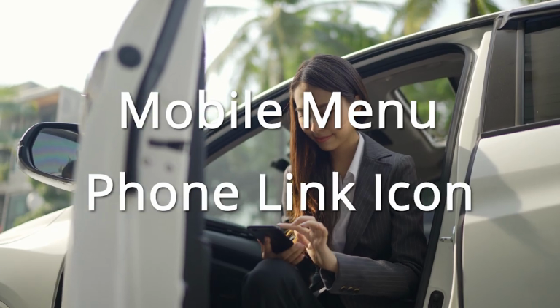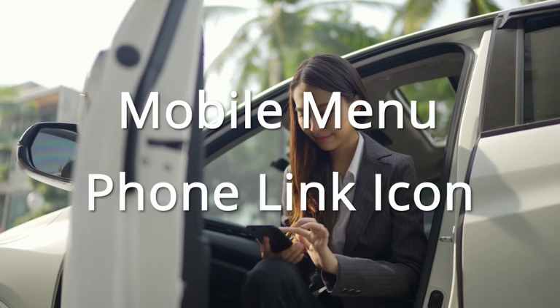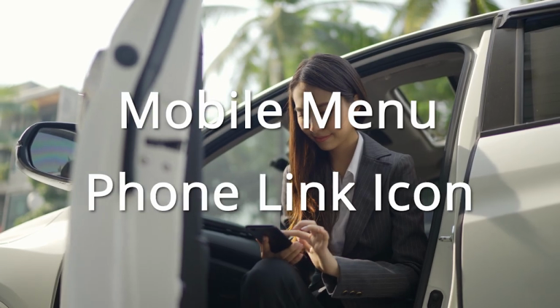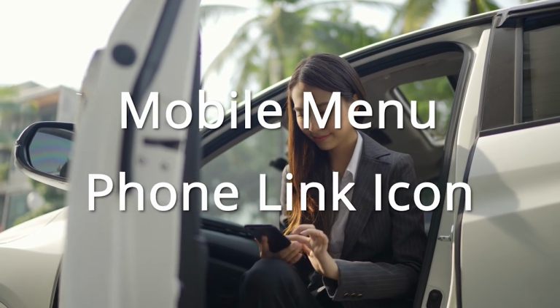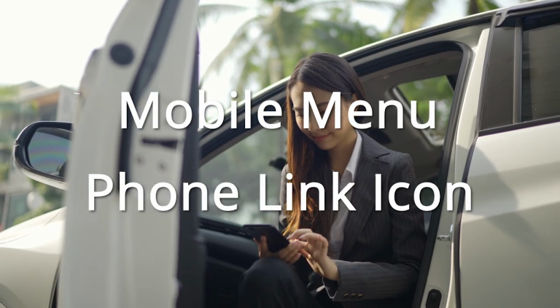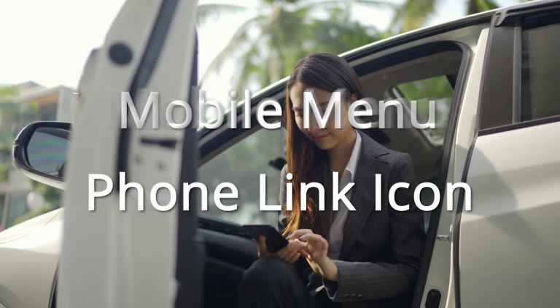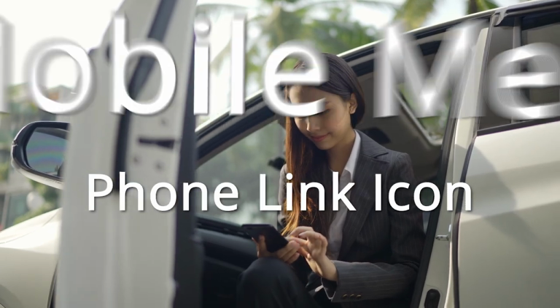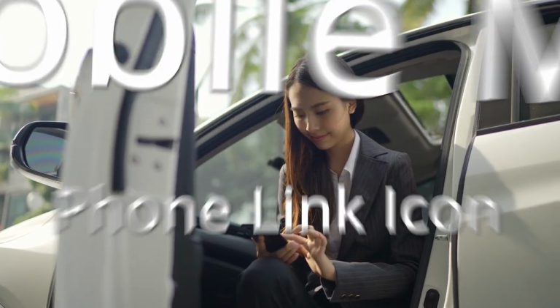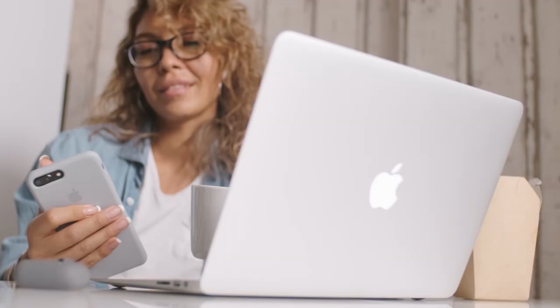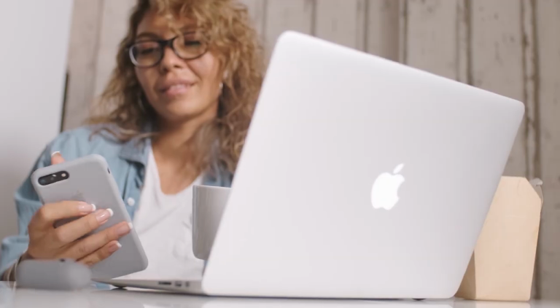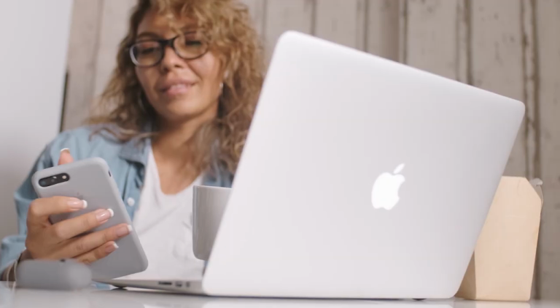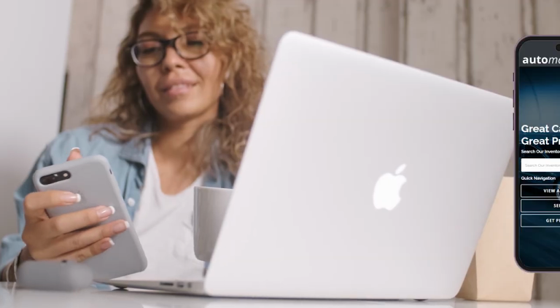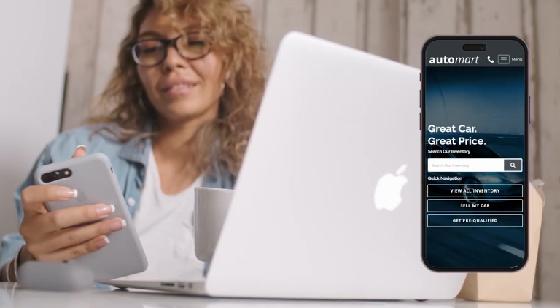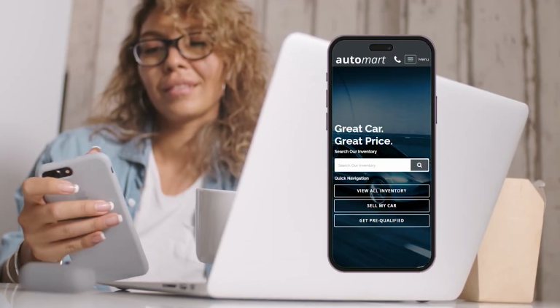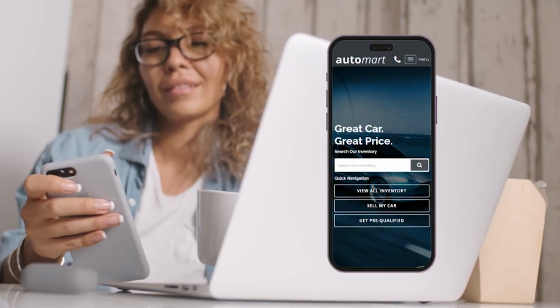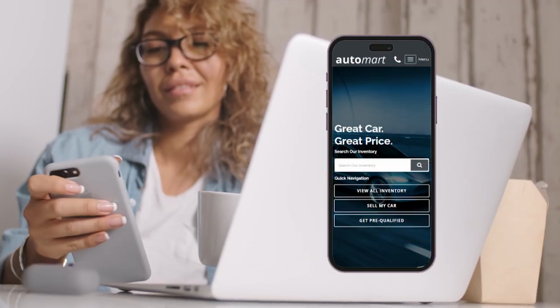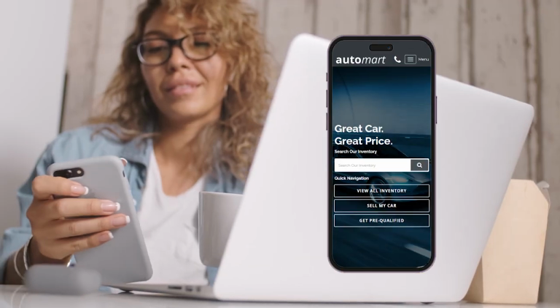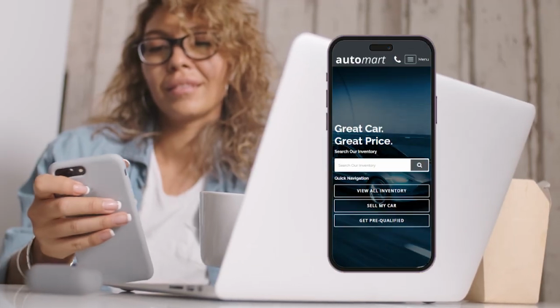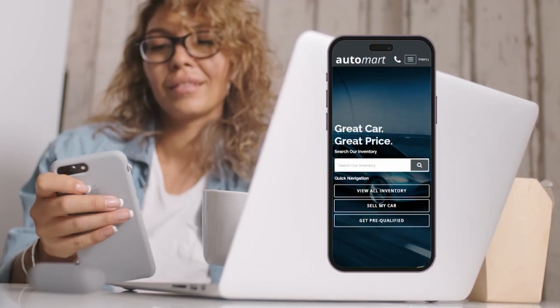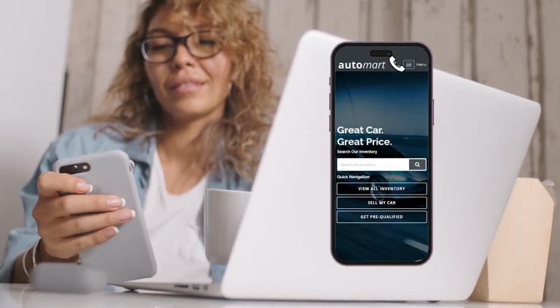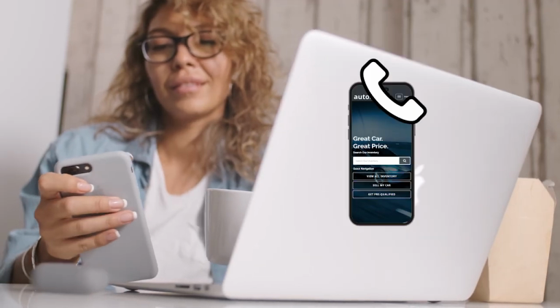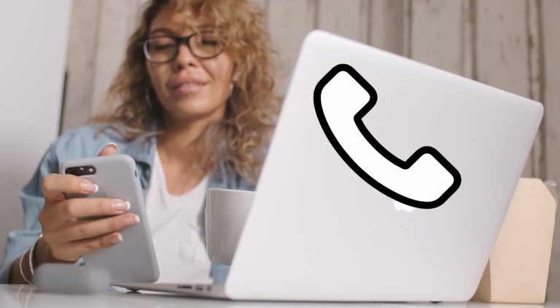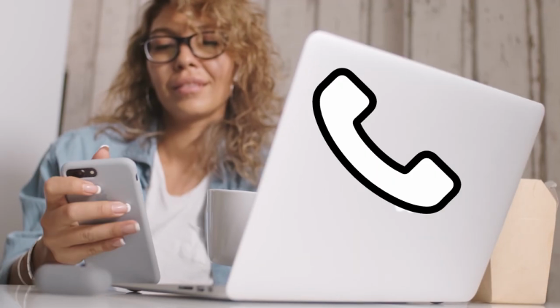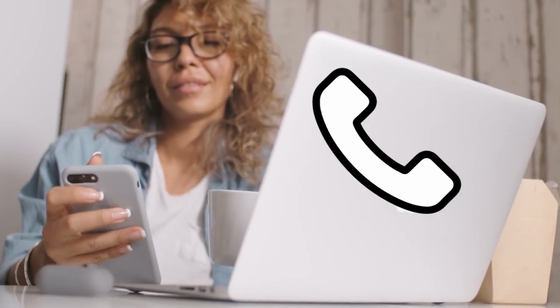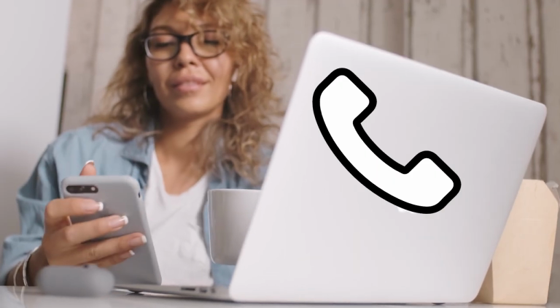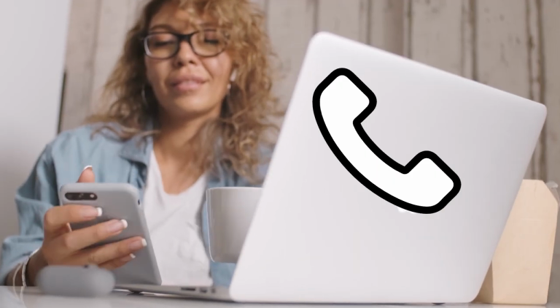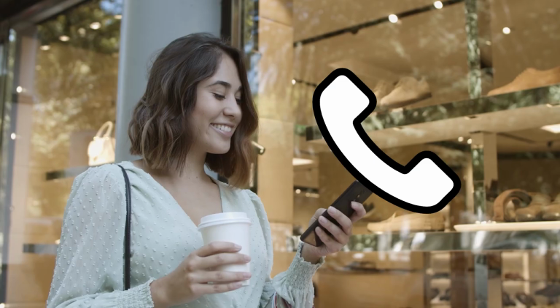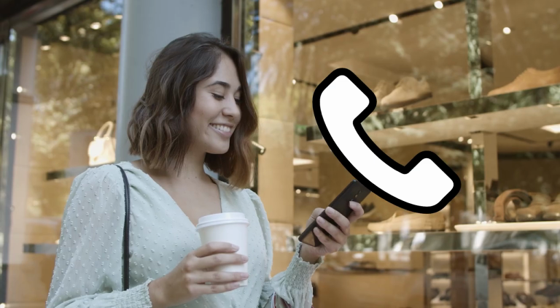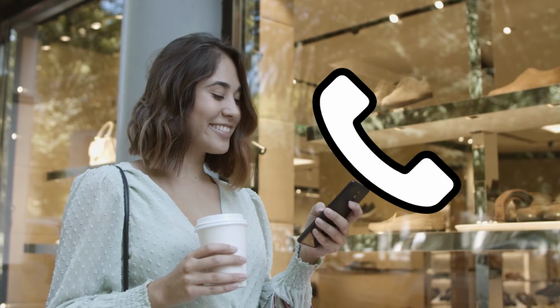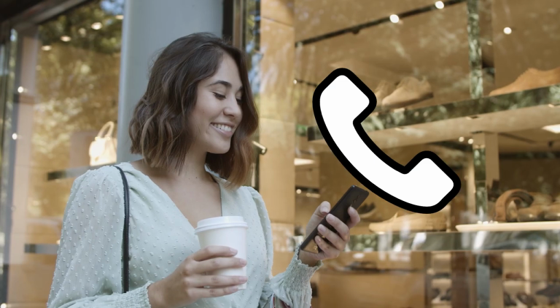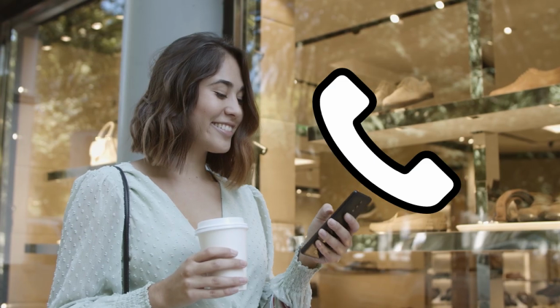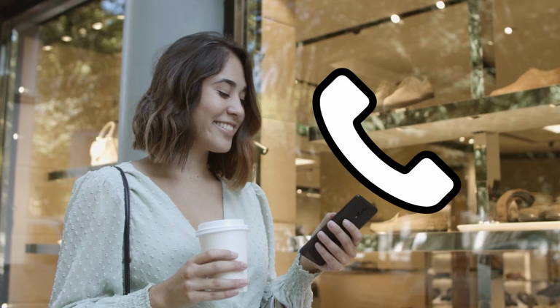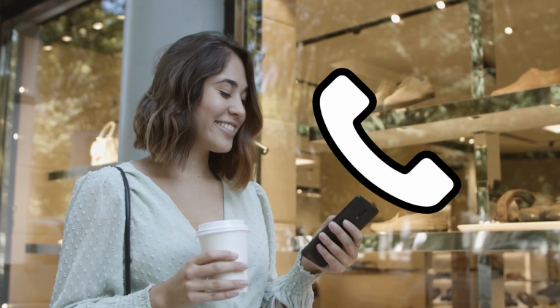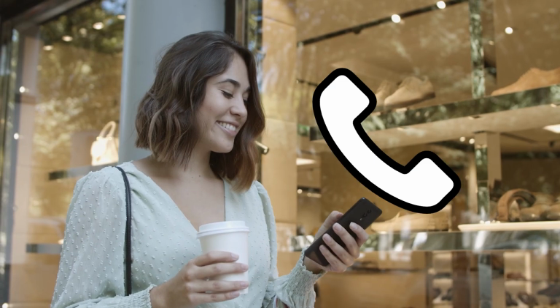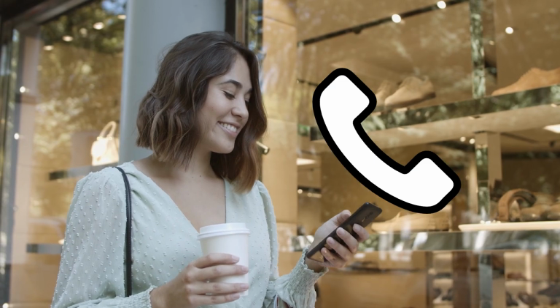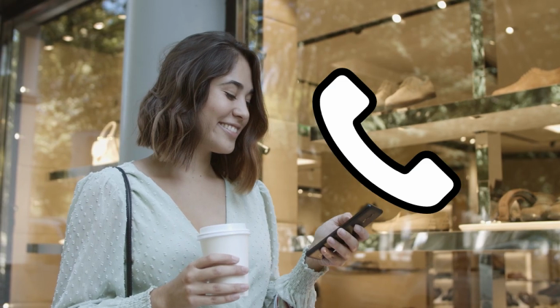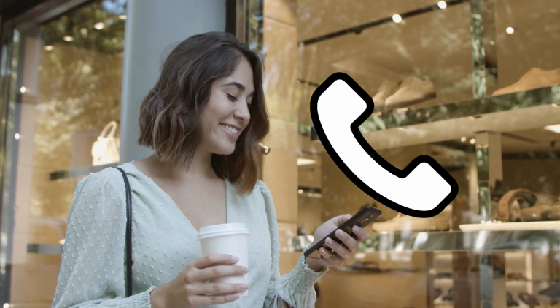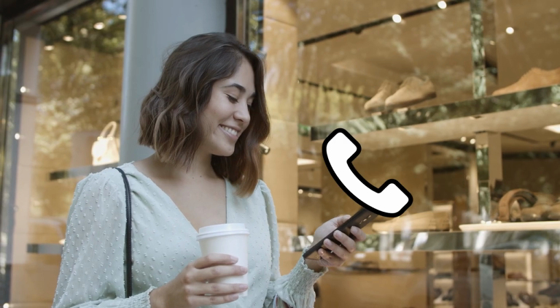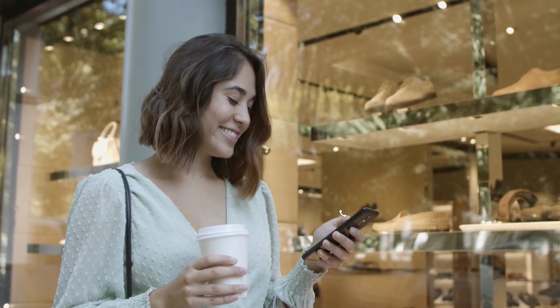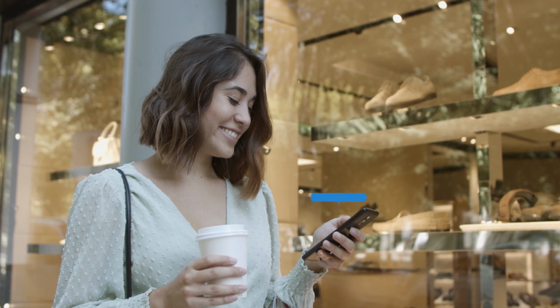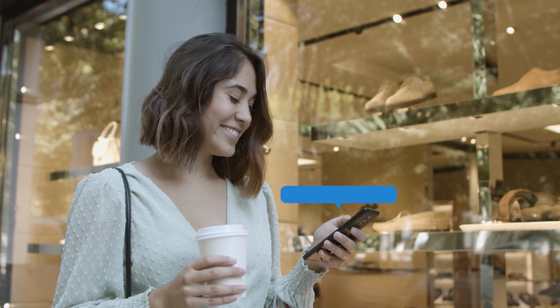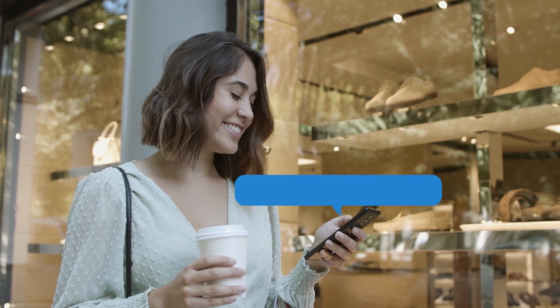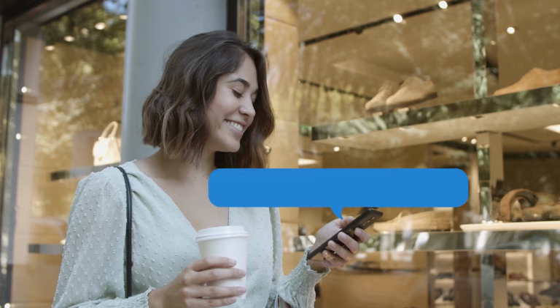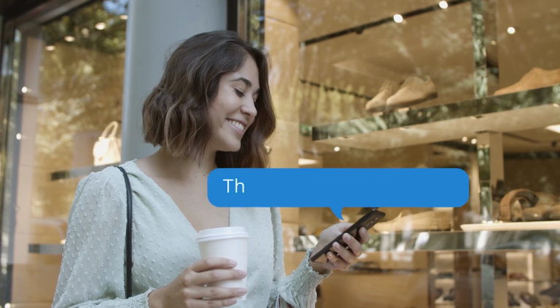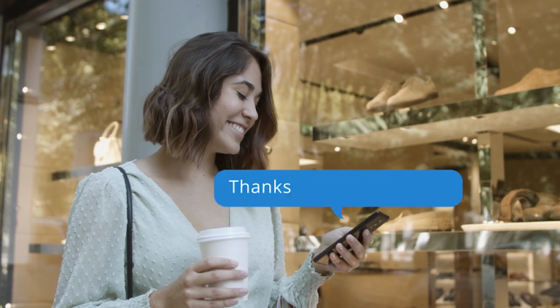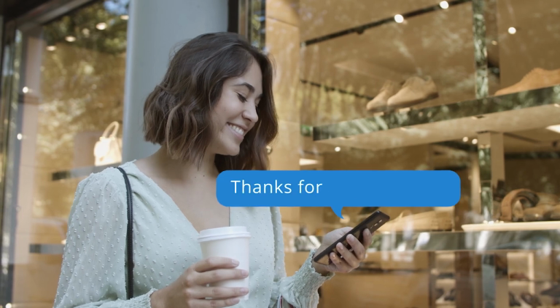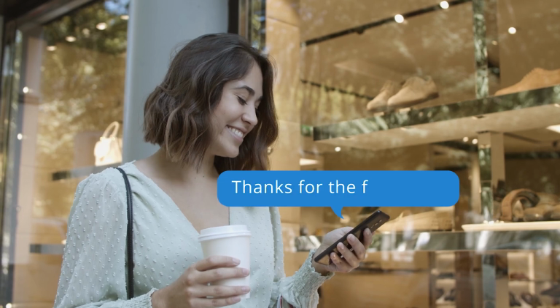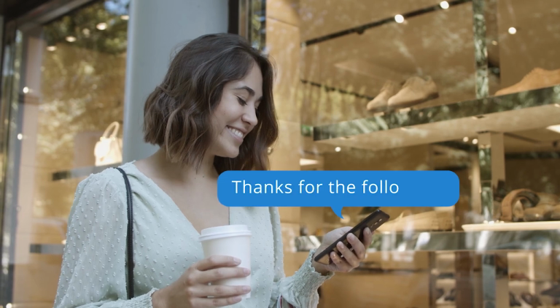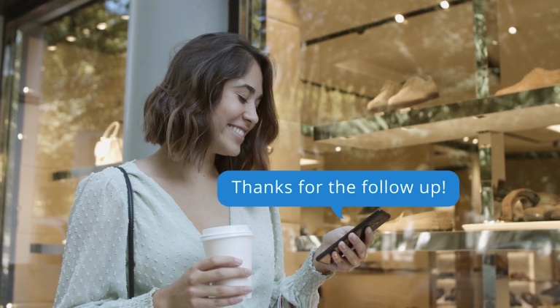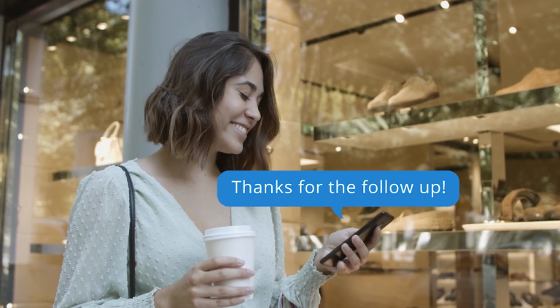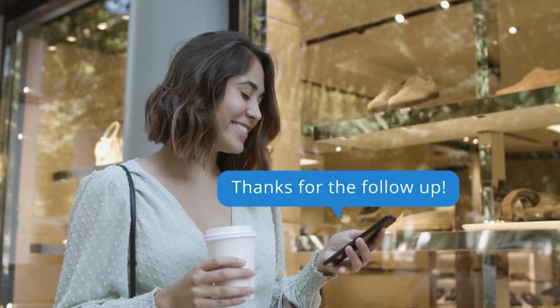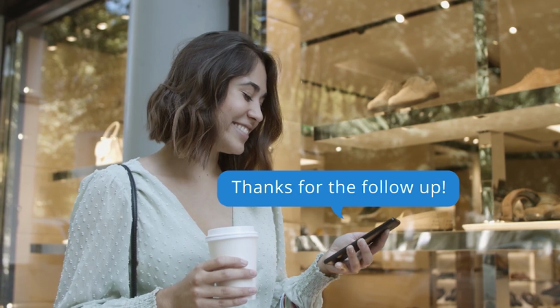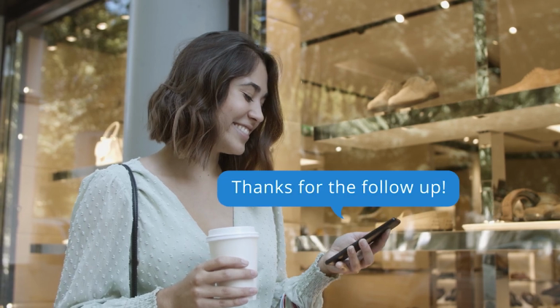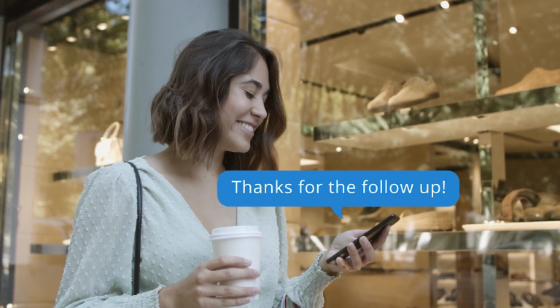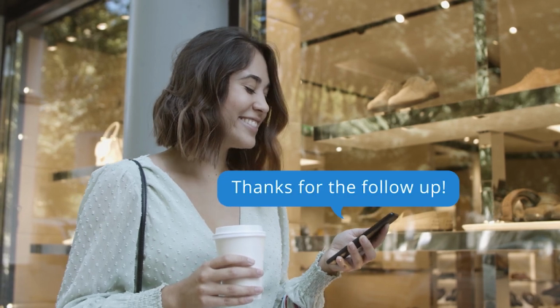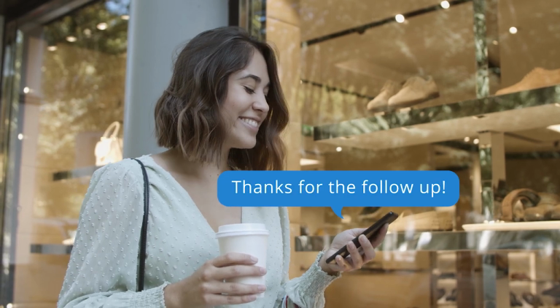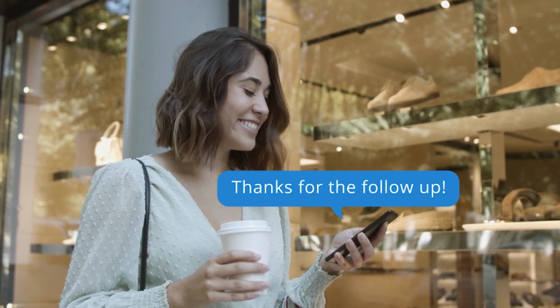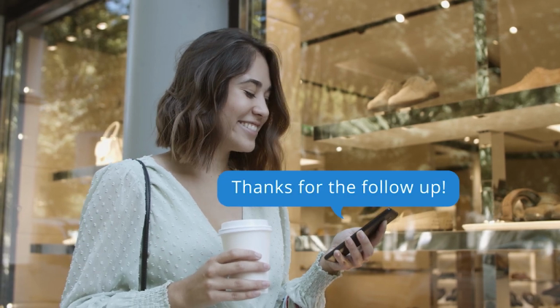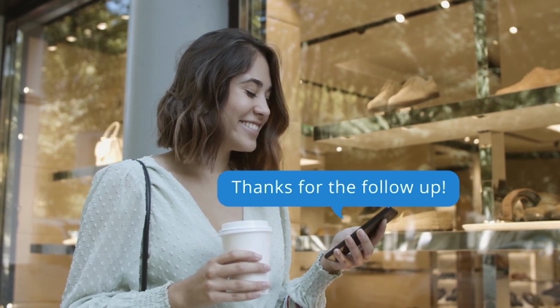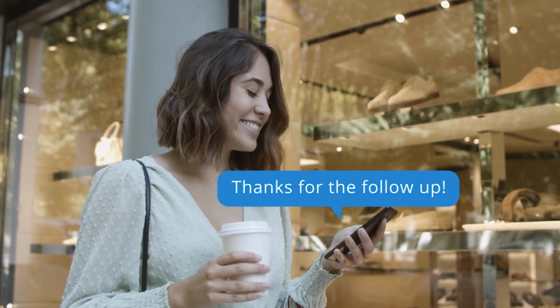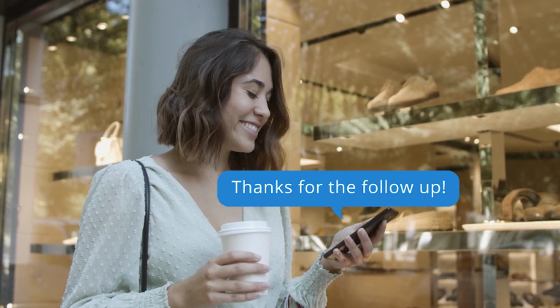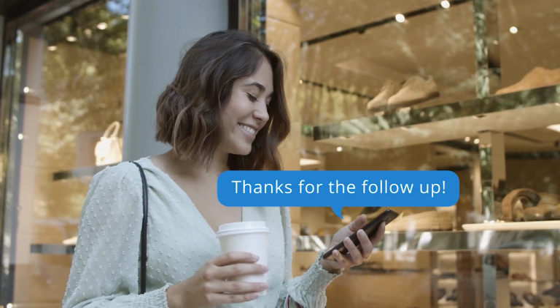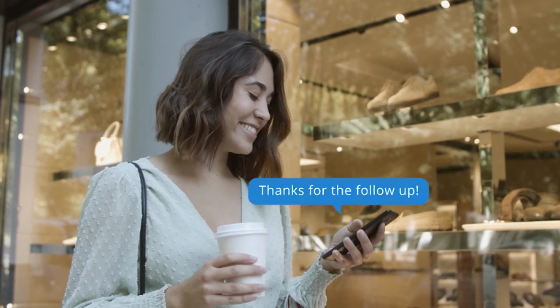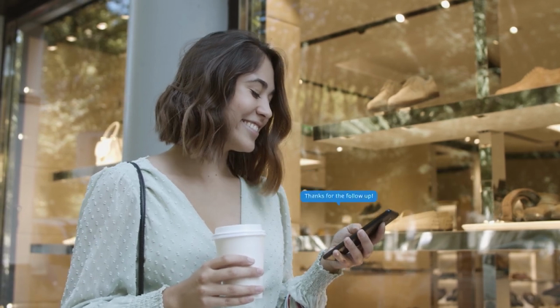Mobile Menu Phone Link Icon: Instantly connect with customers with just a click of the telephone icon on your website, fostering convenience and immediate support.